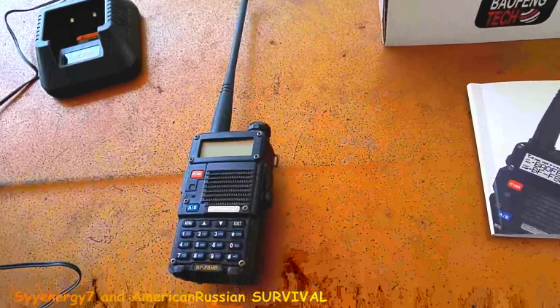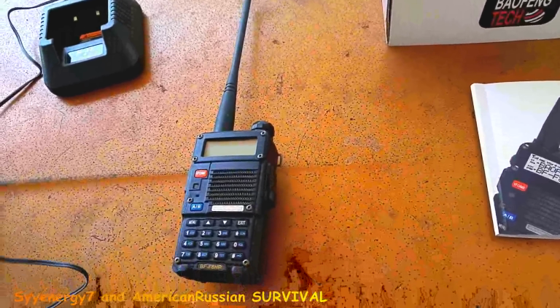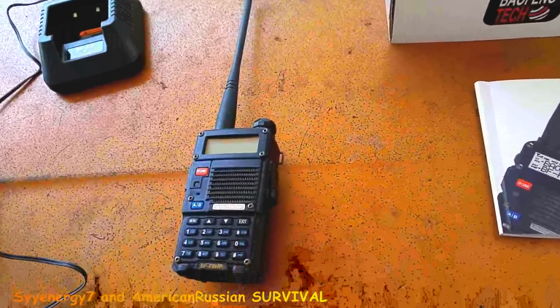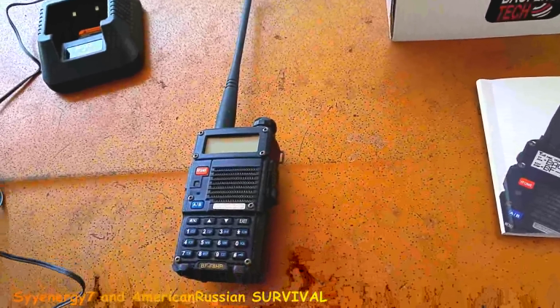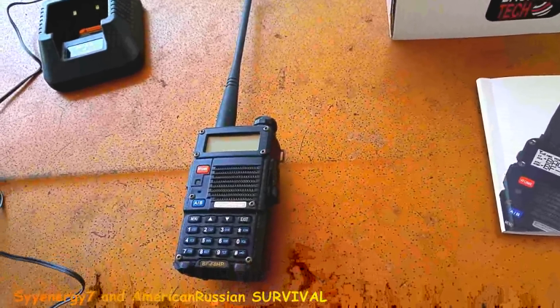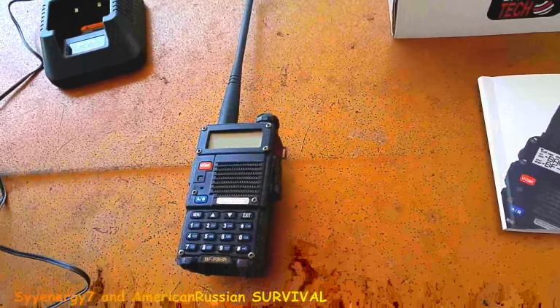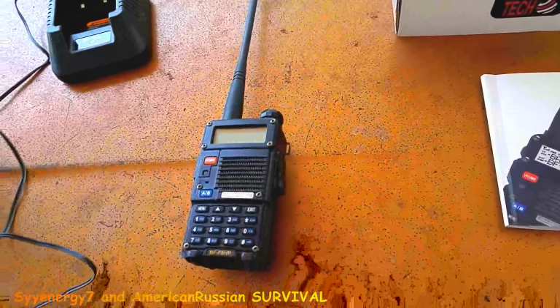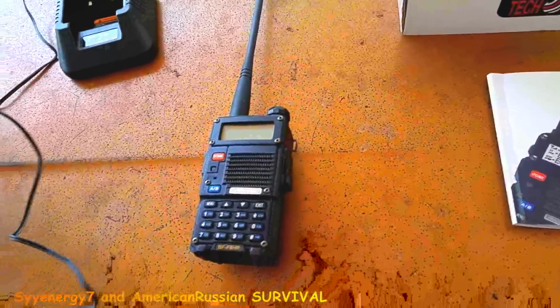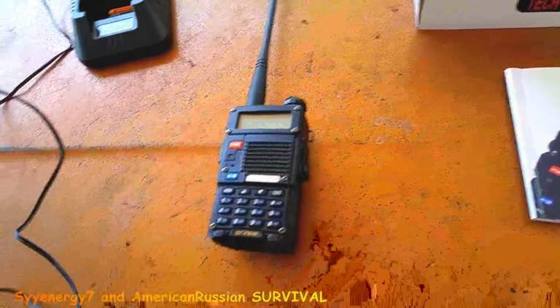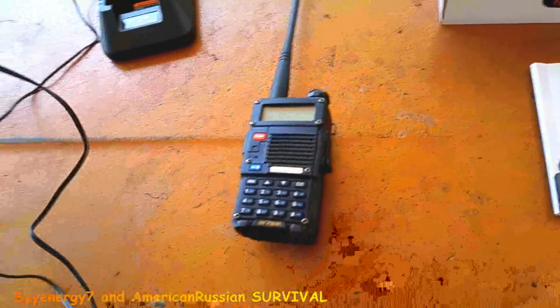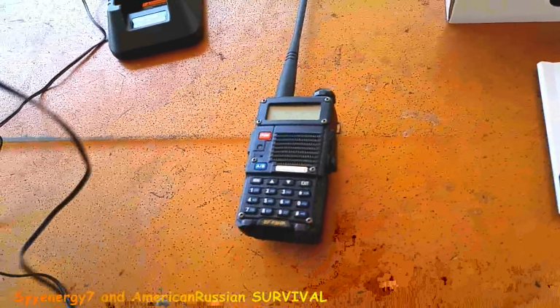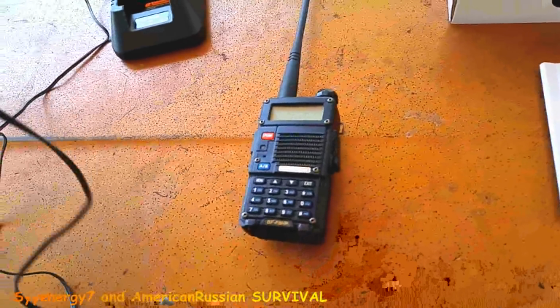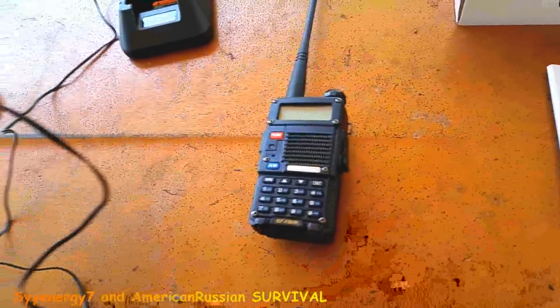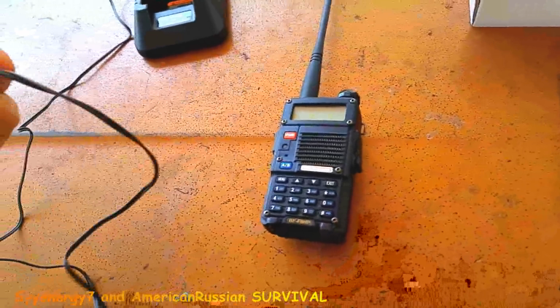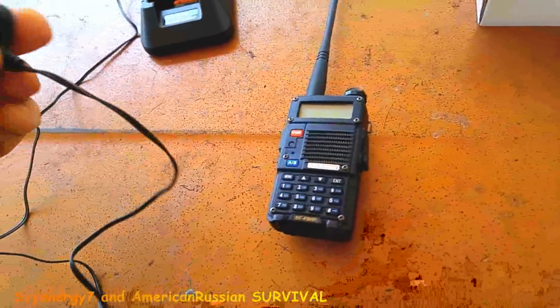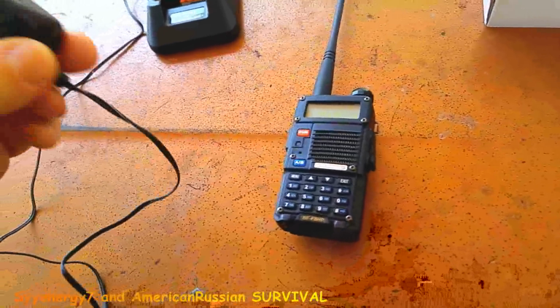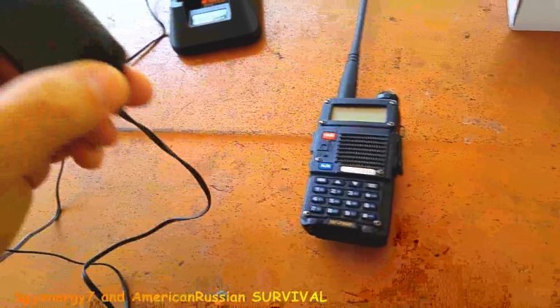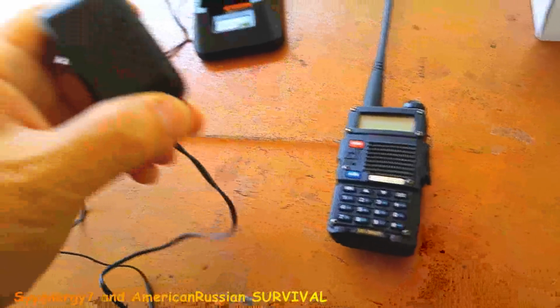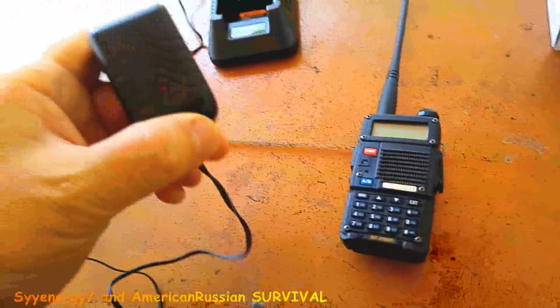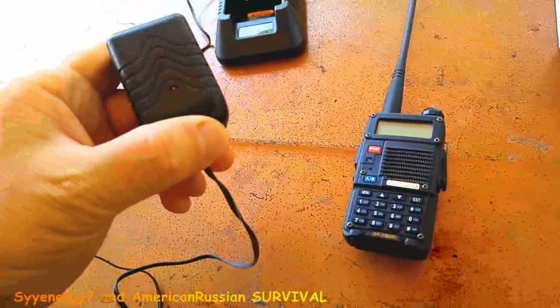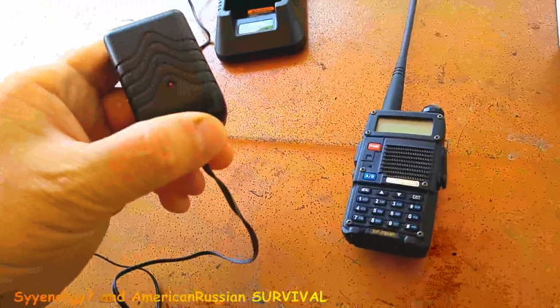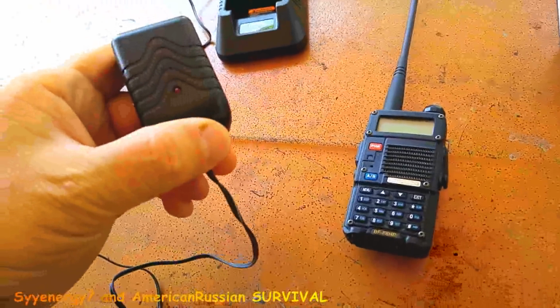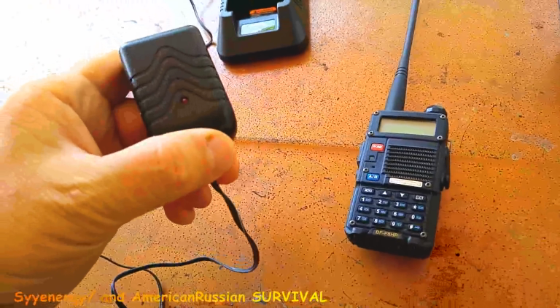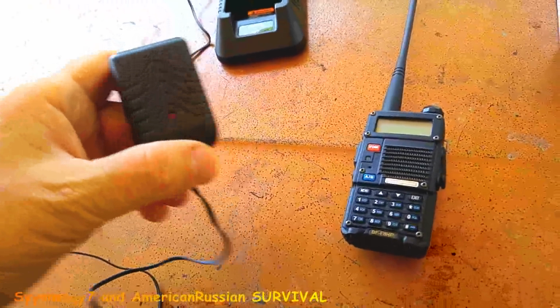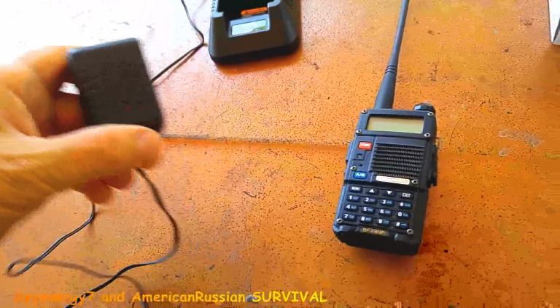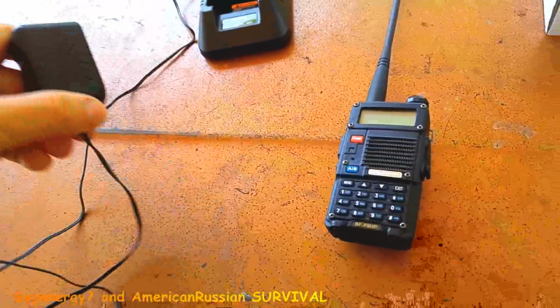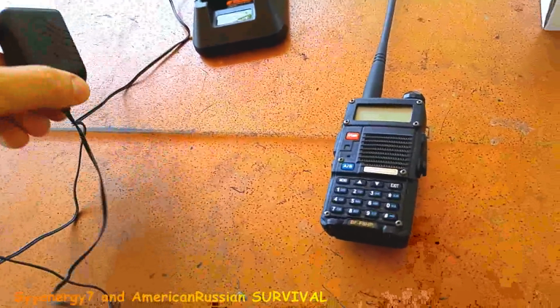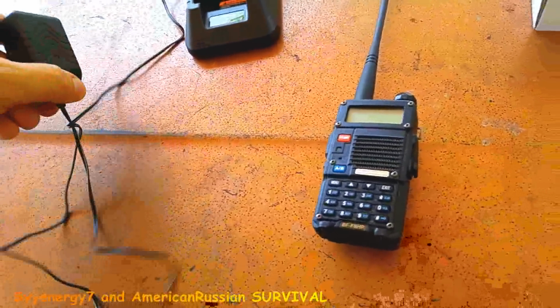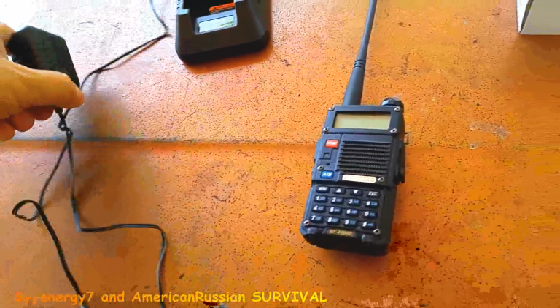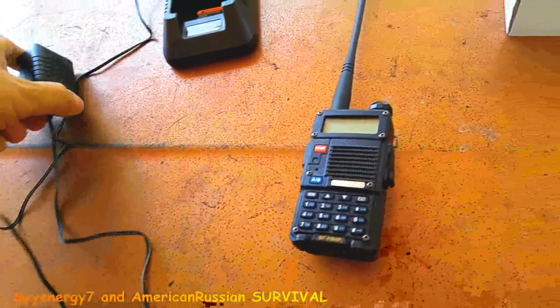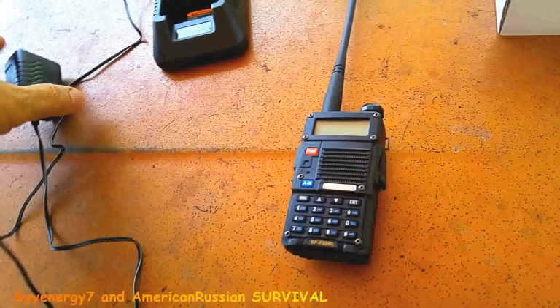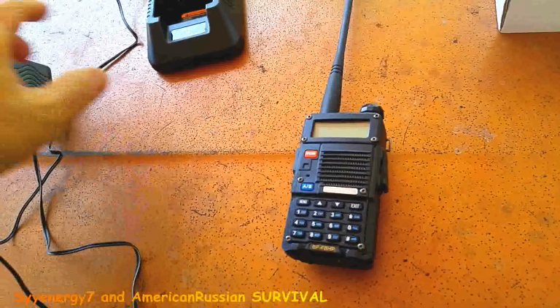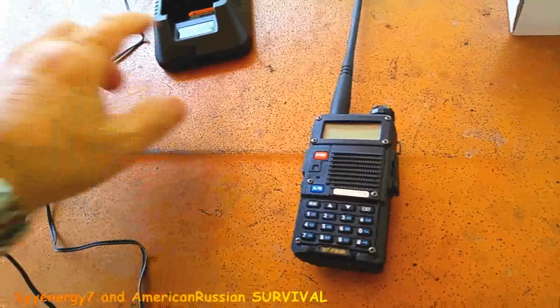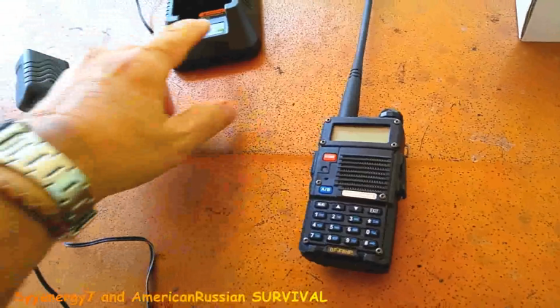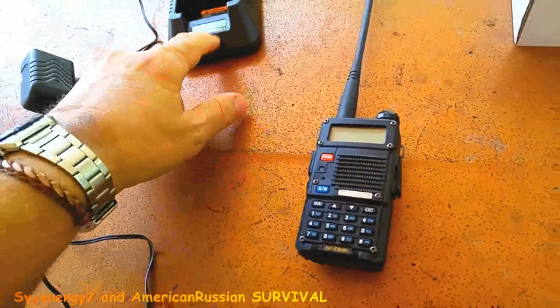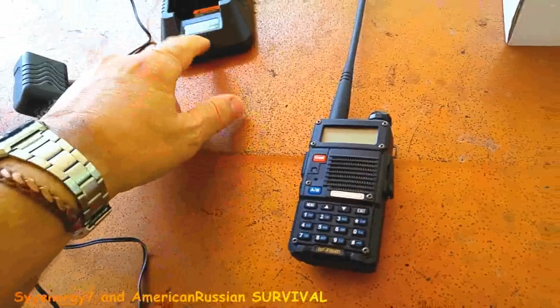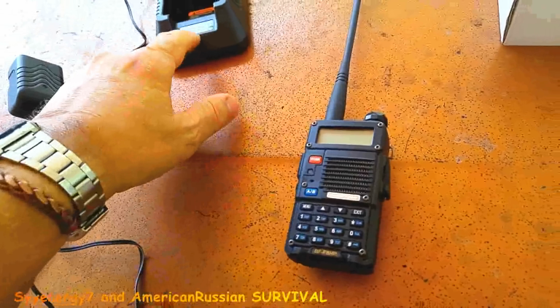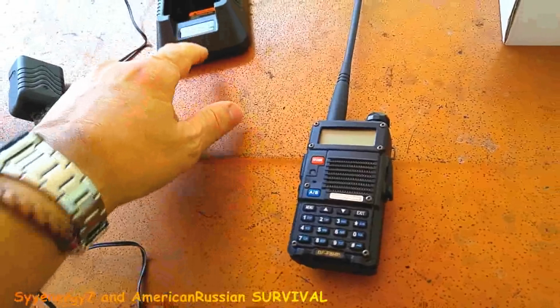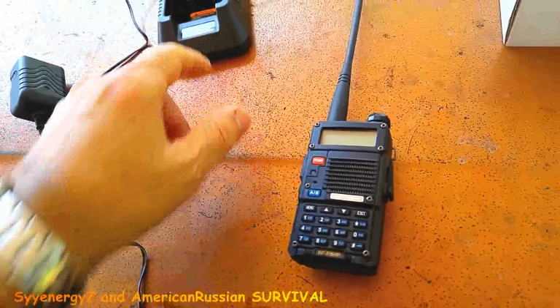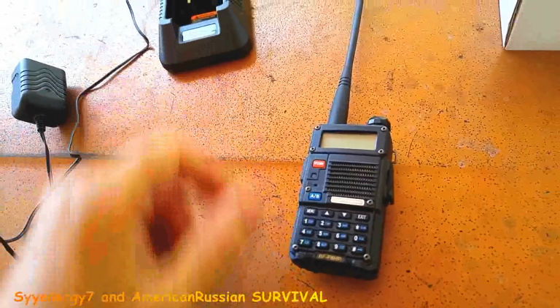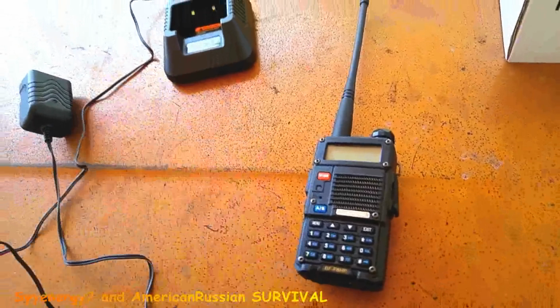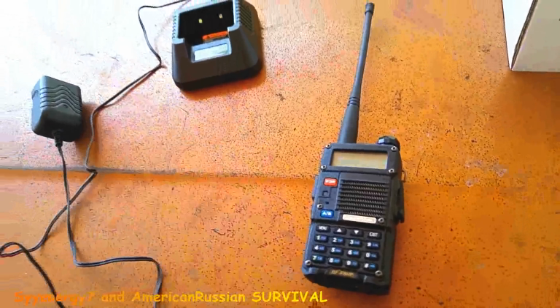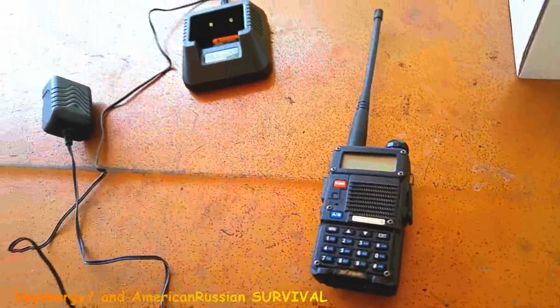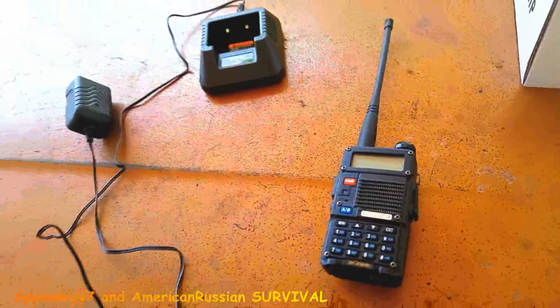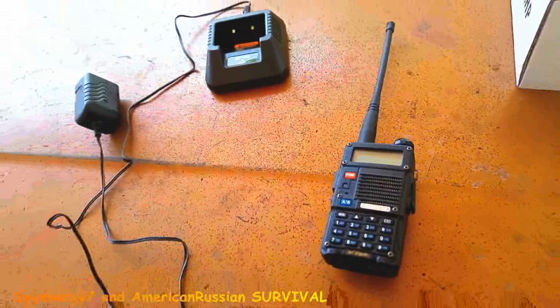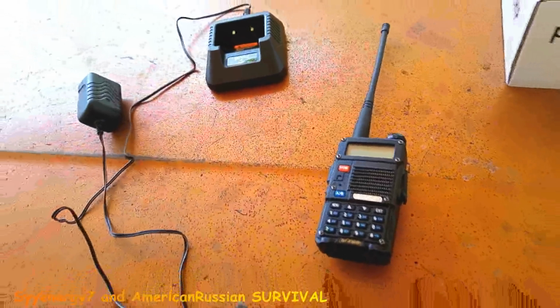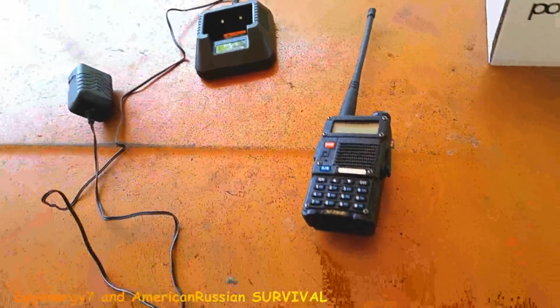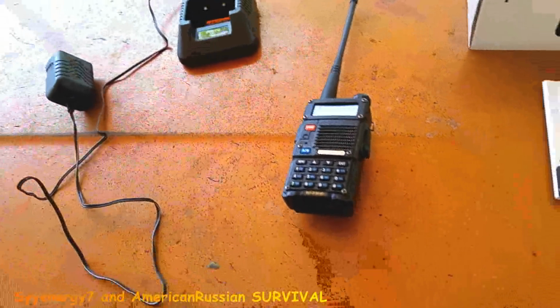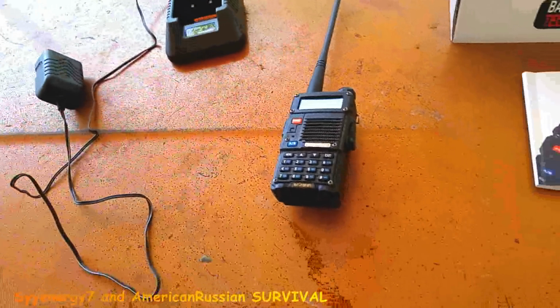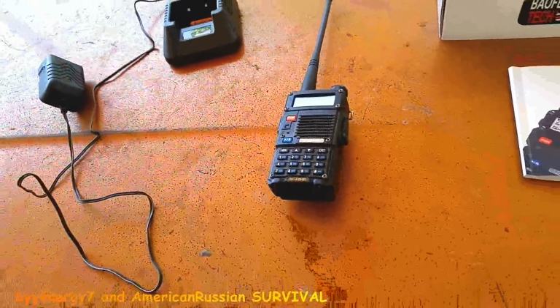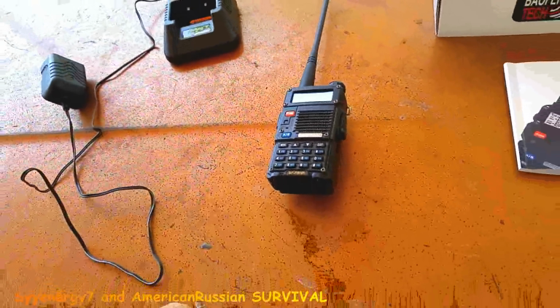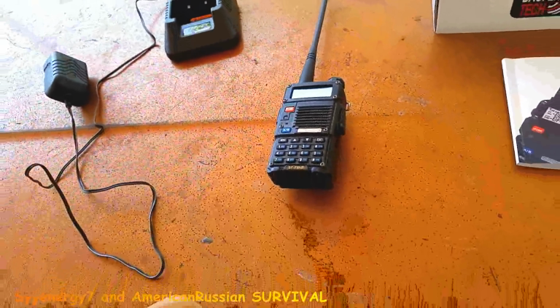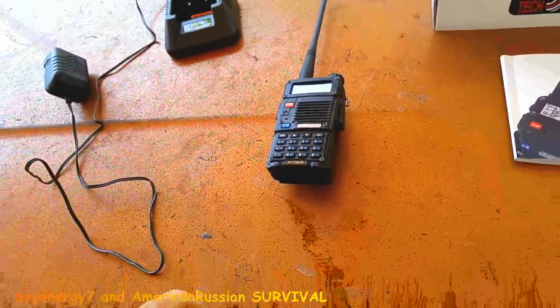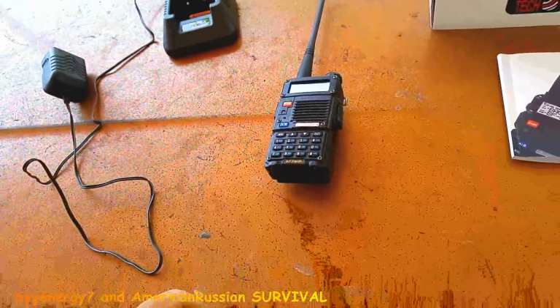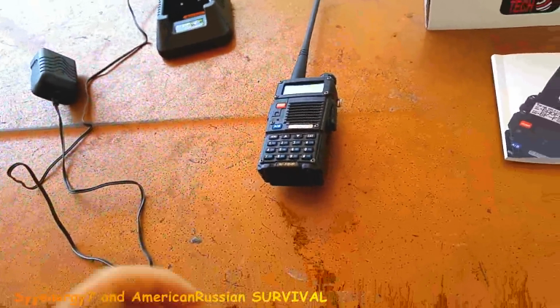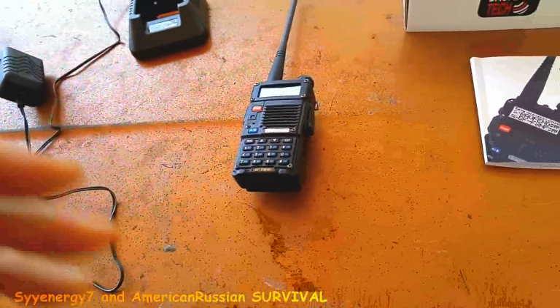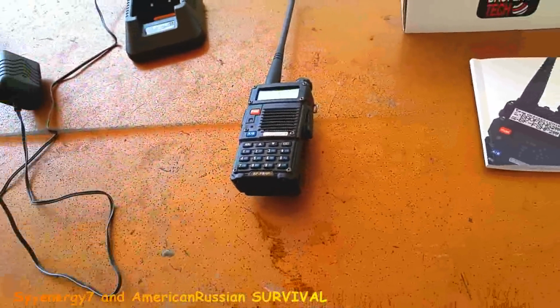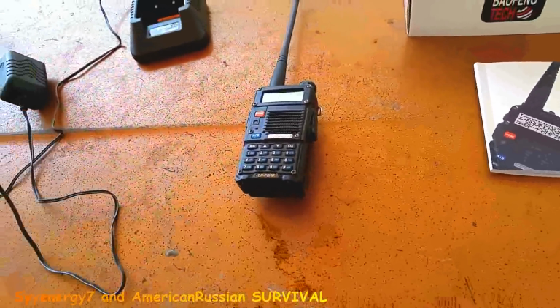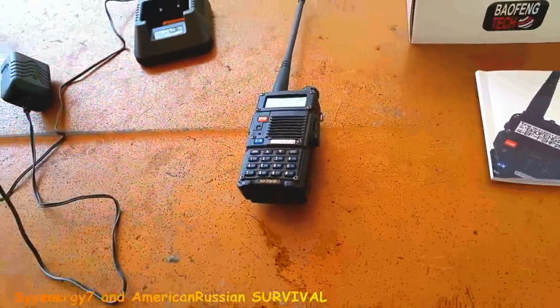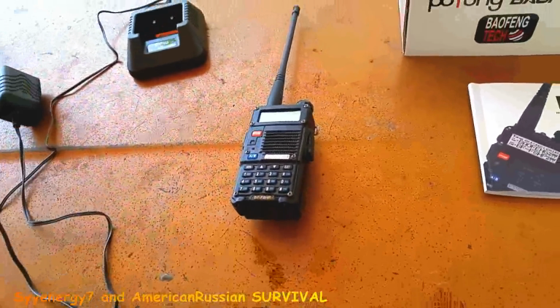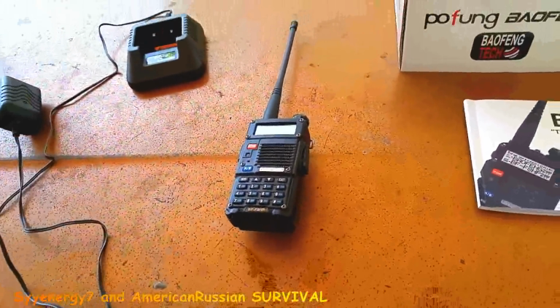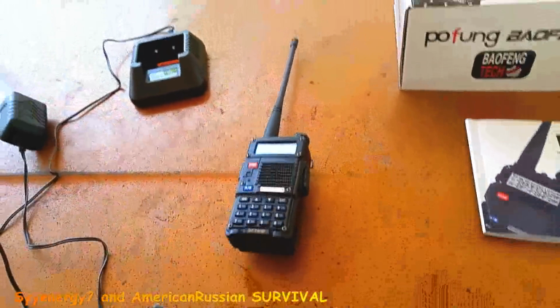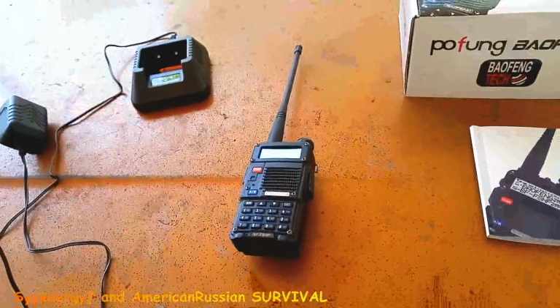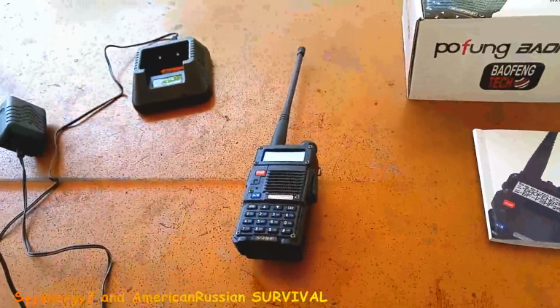It comes with this charger, and it lights up green when it's charged up.